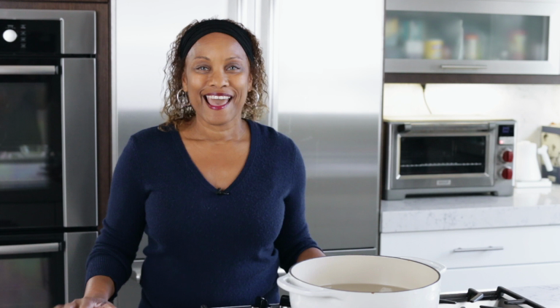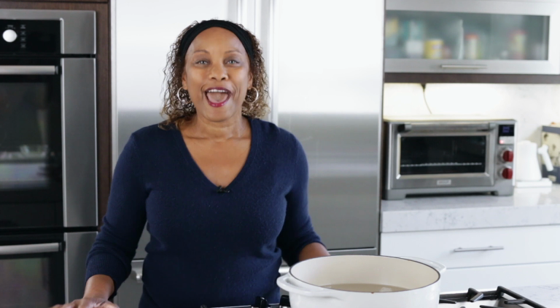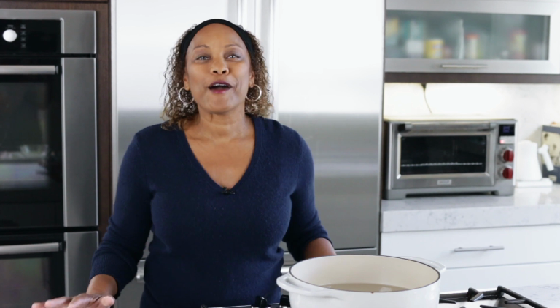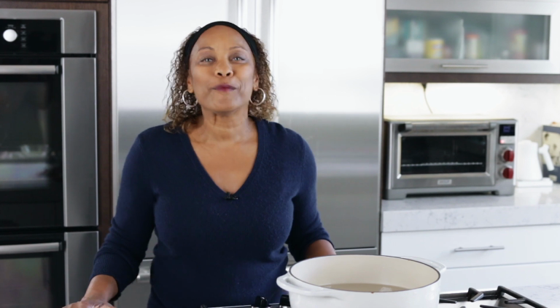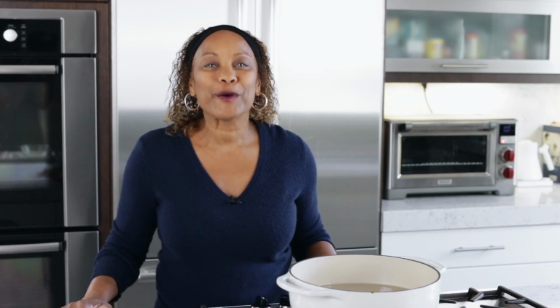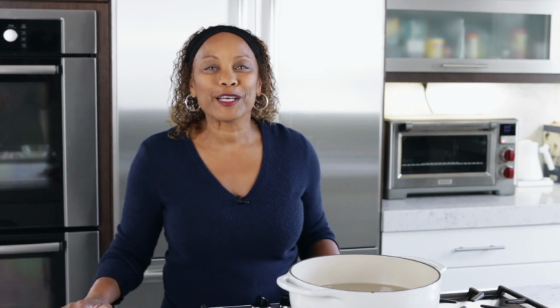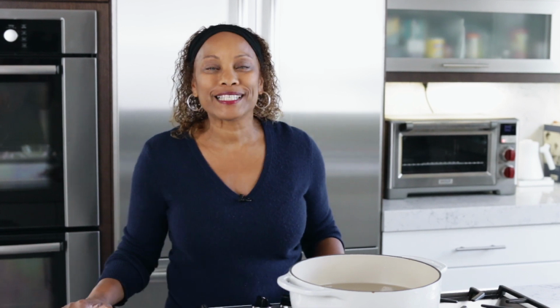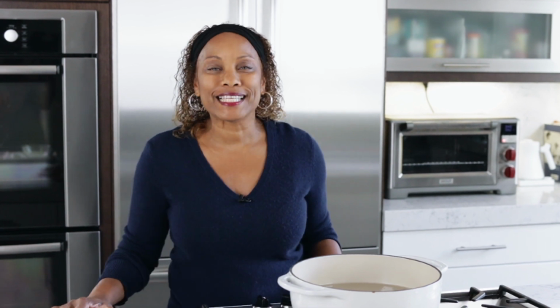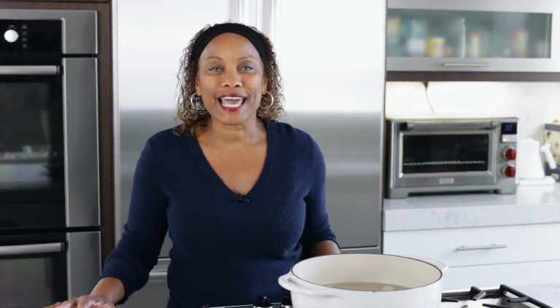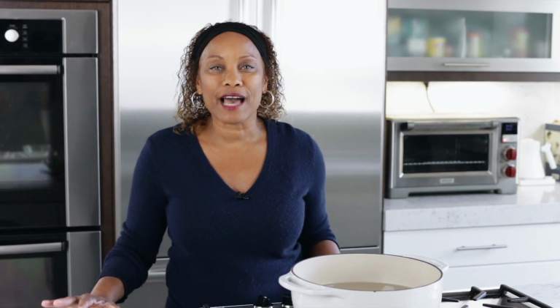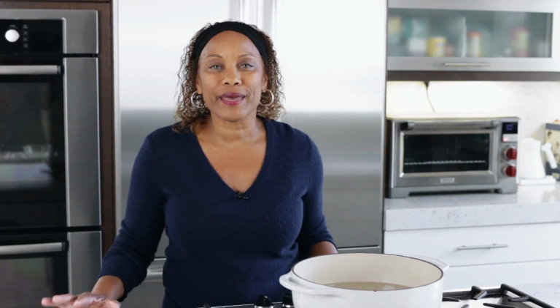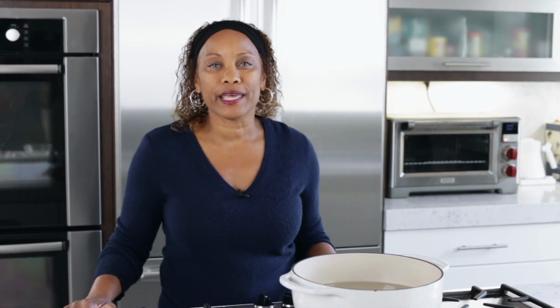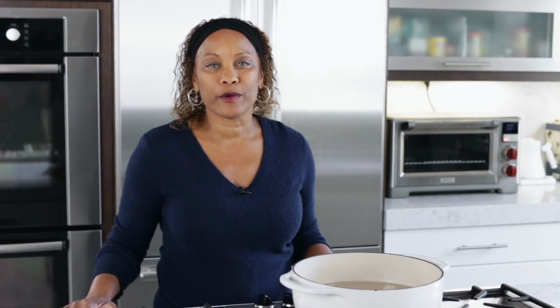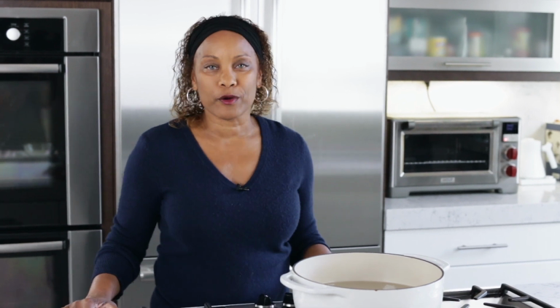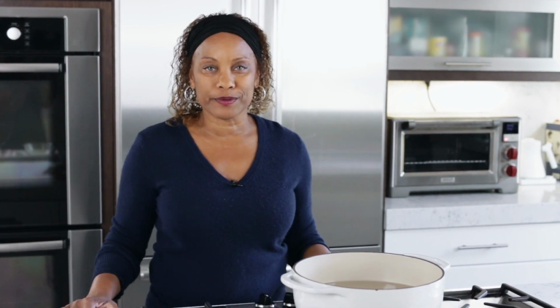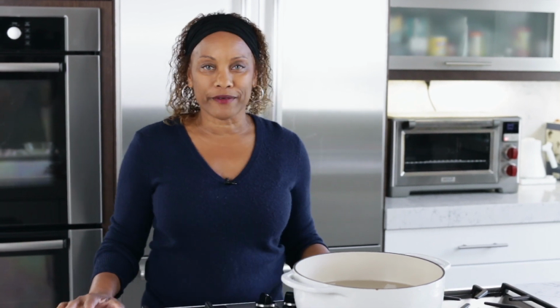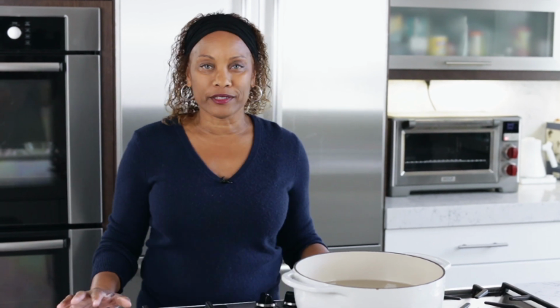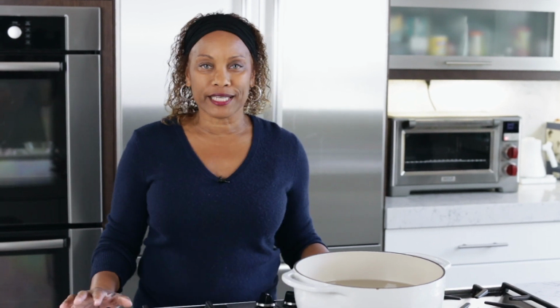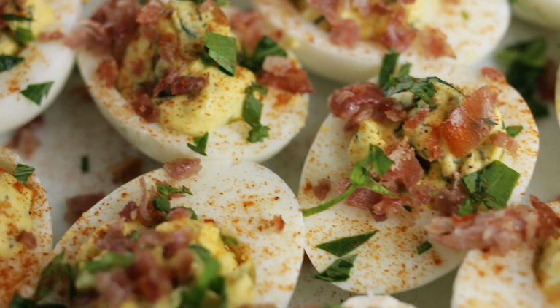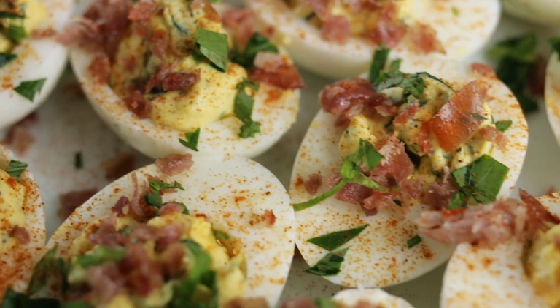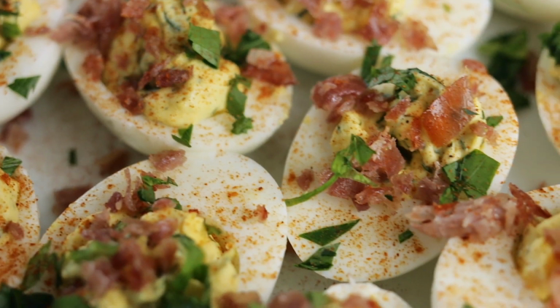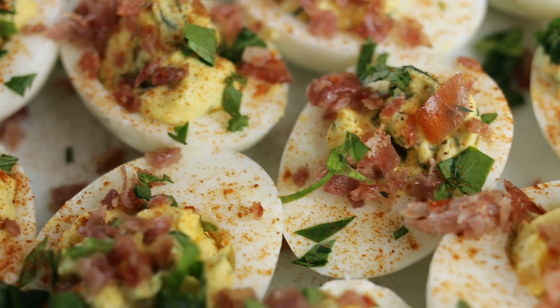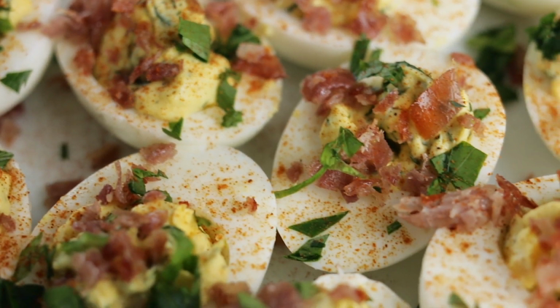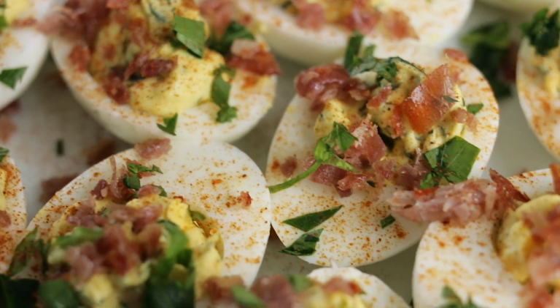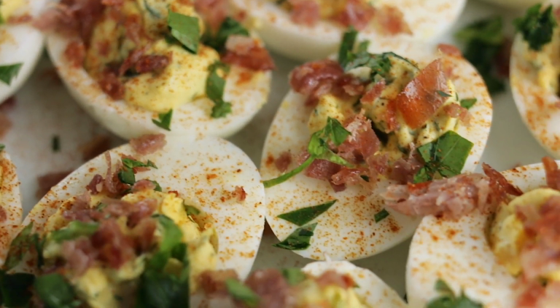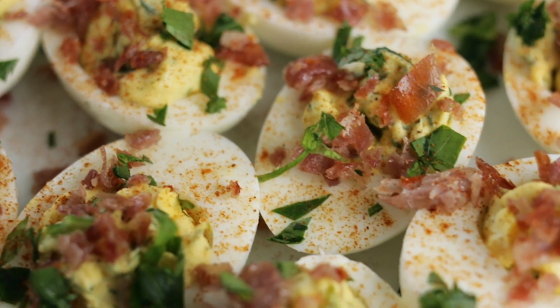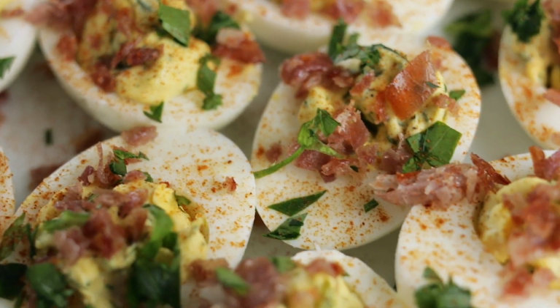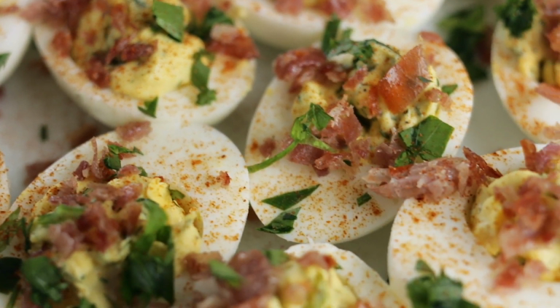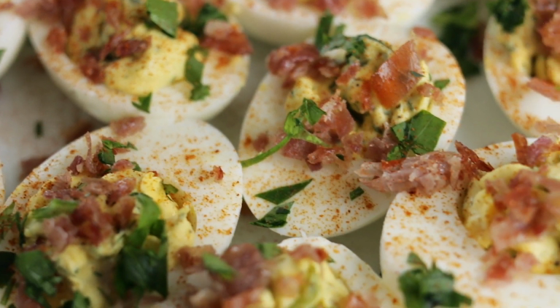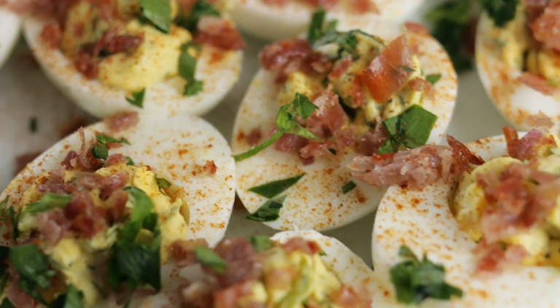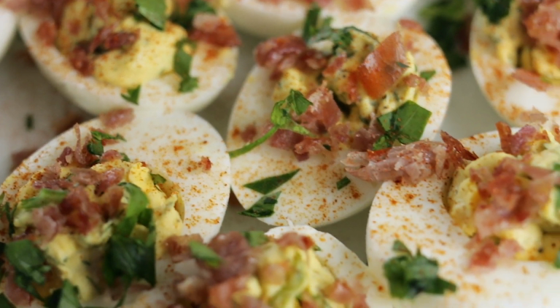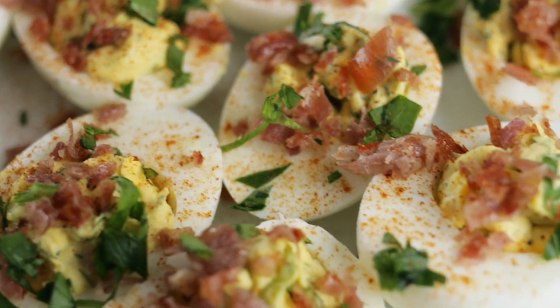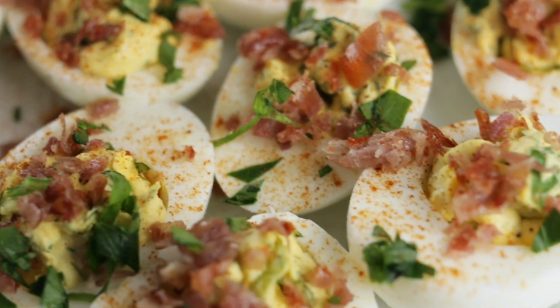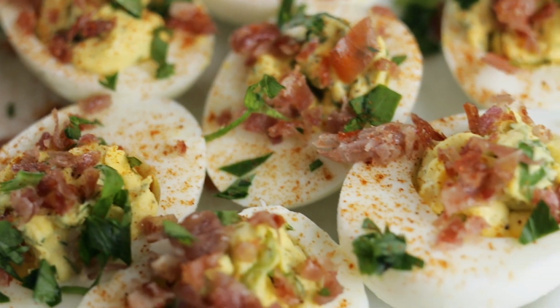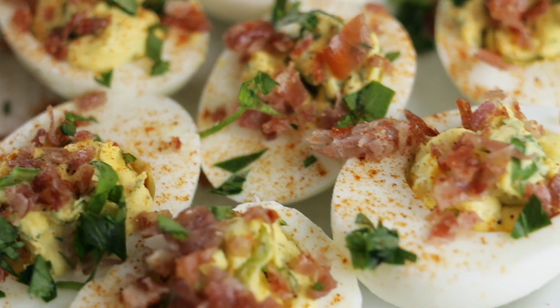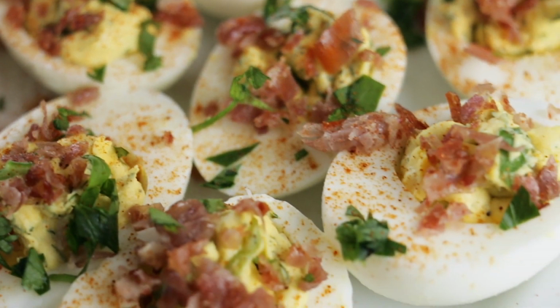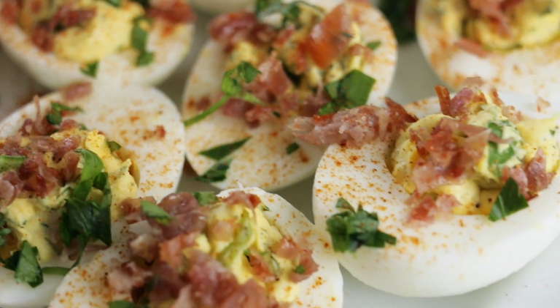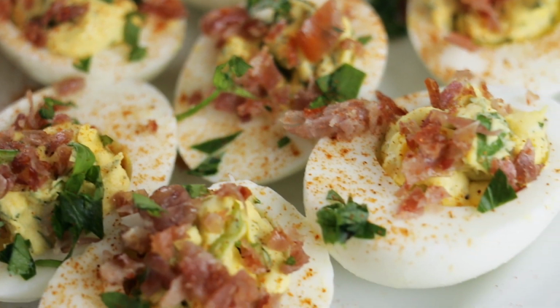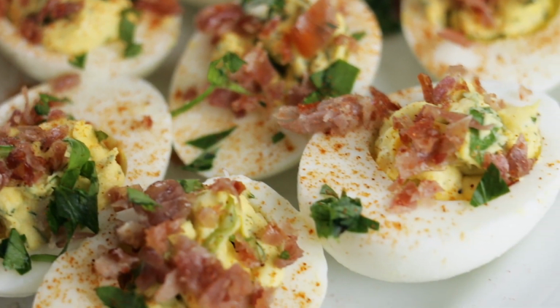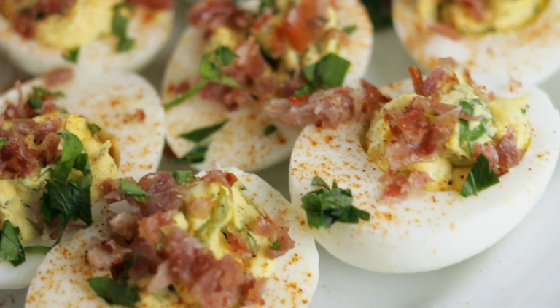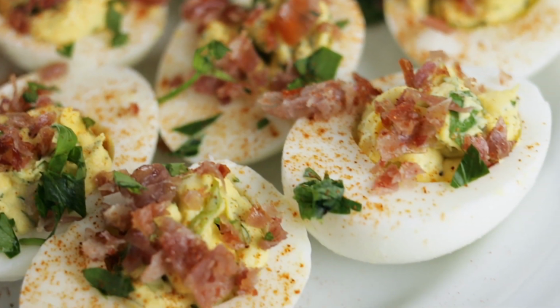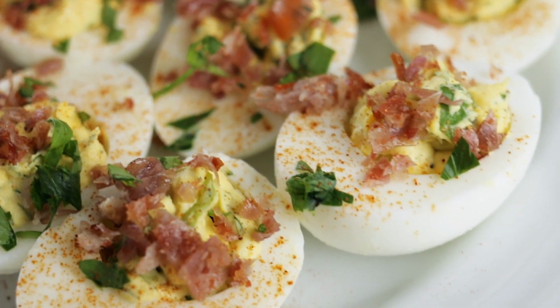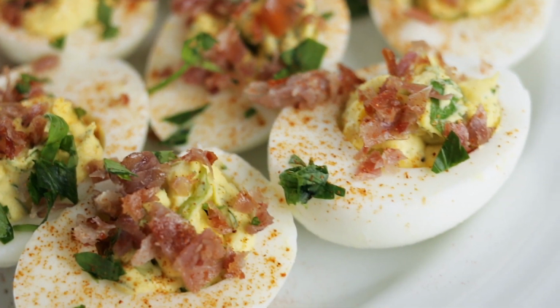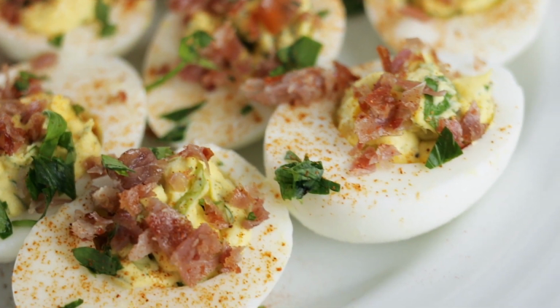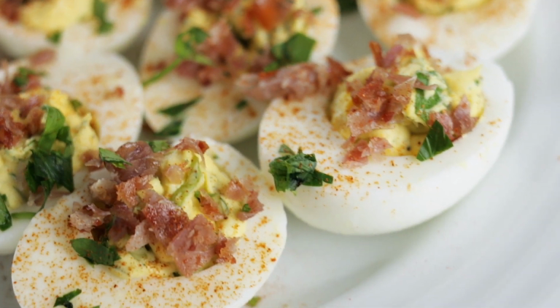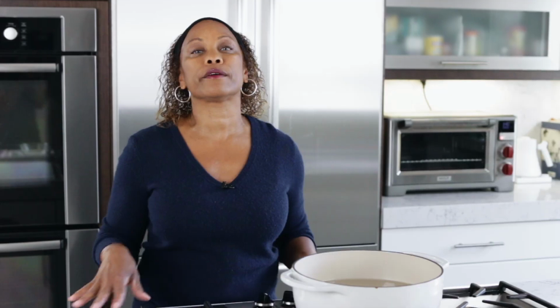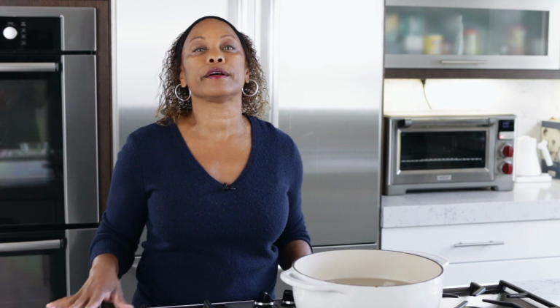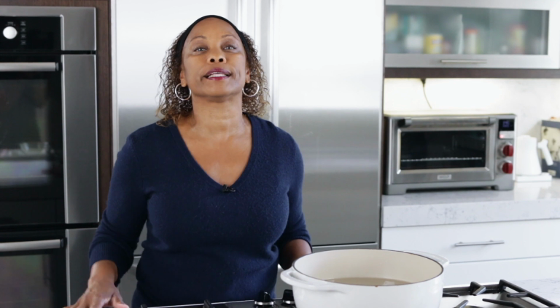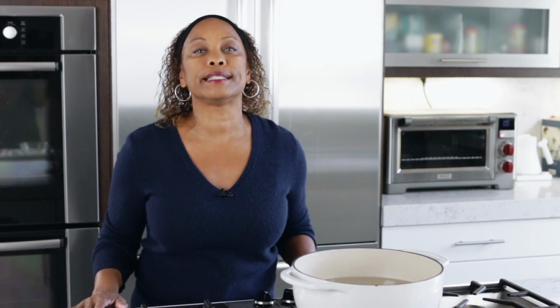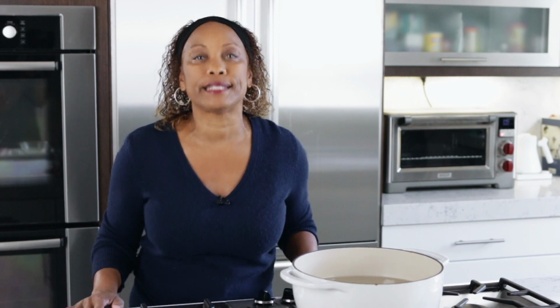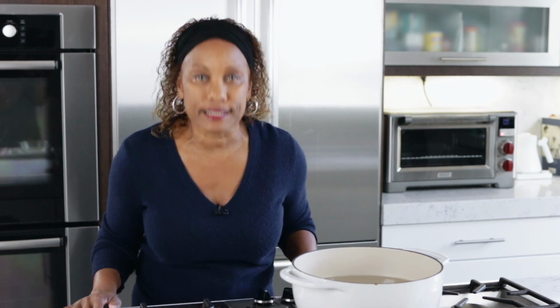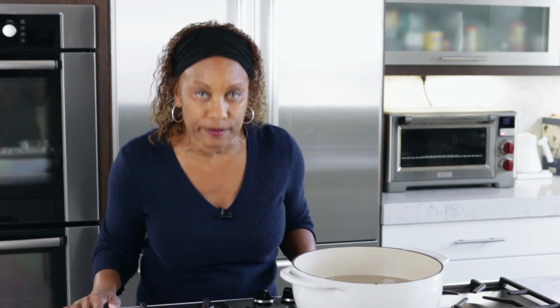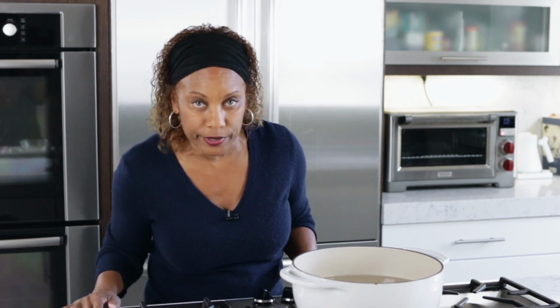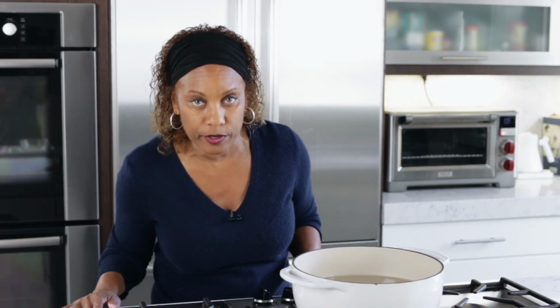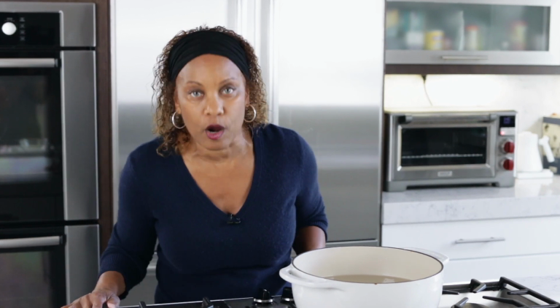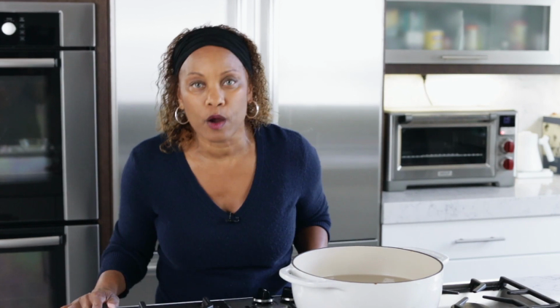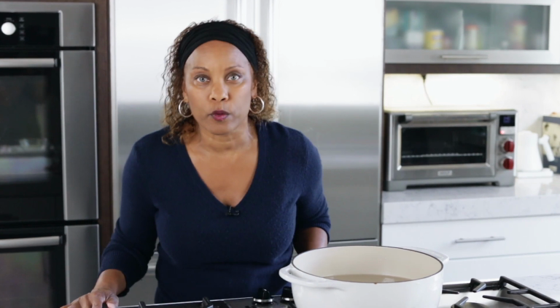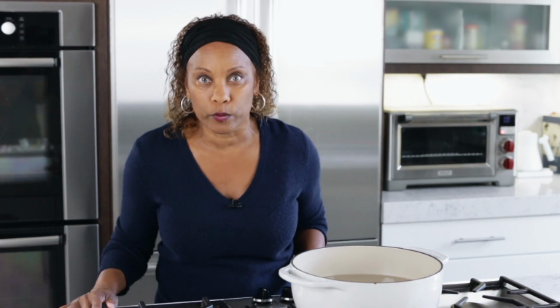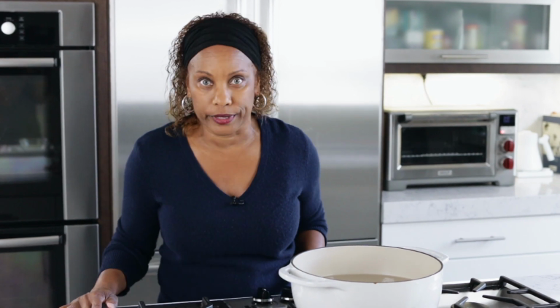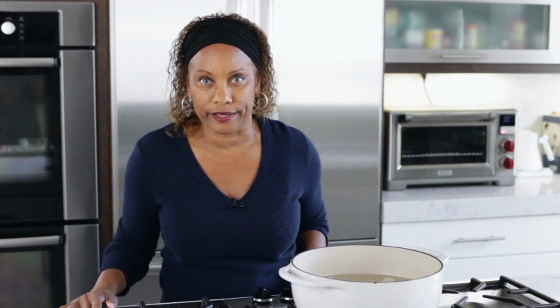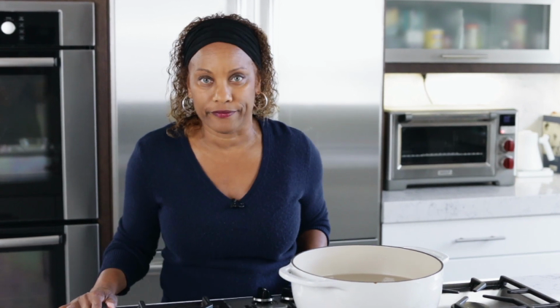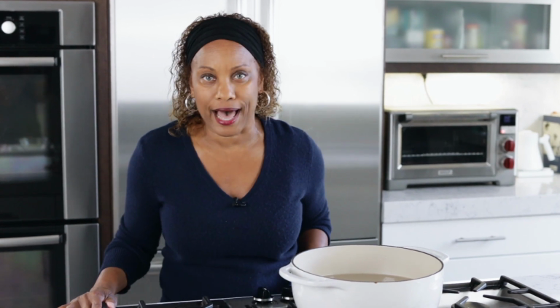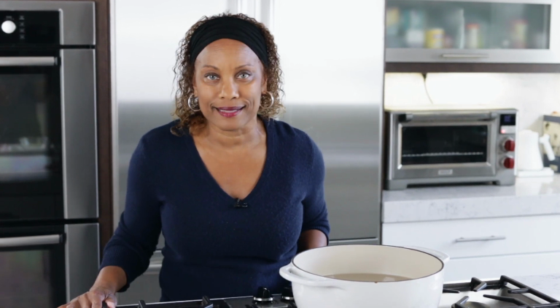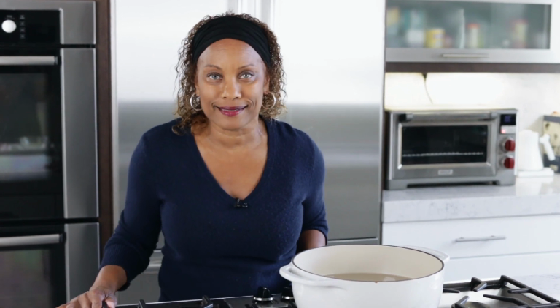Hey, home cooks. Today I'm making herb deviled eggs with crispy prosciutto, and you're going to want to double this recipe because these are going to disappear really fast.